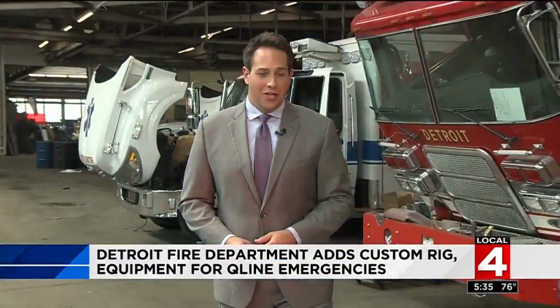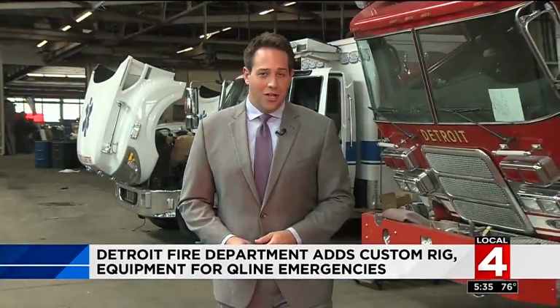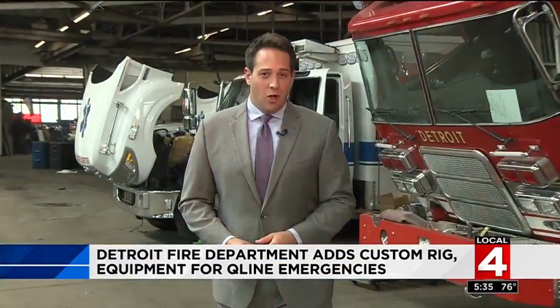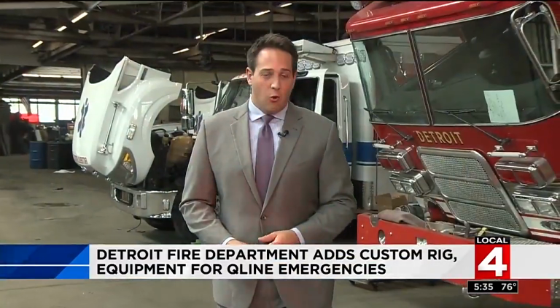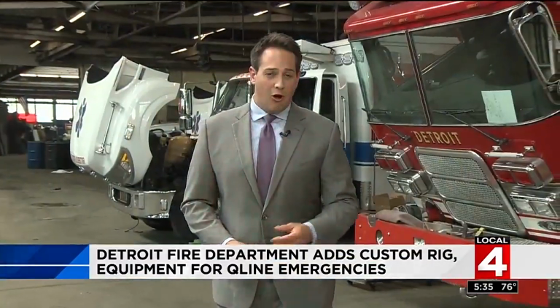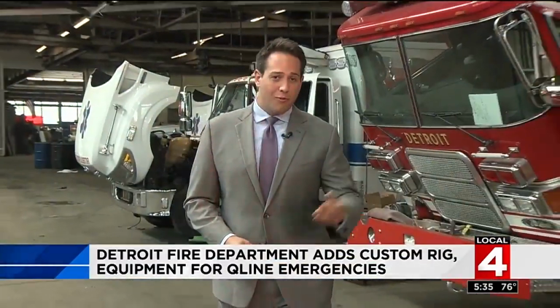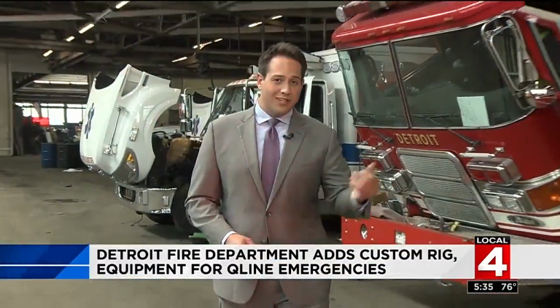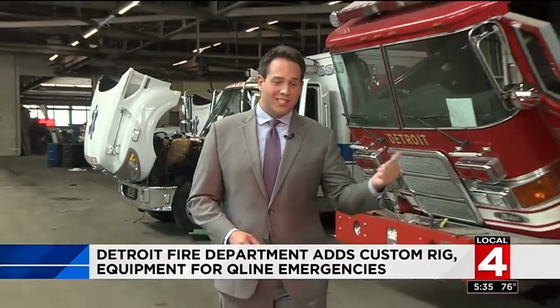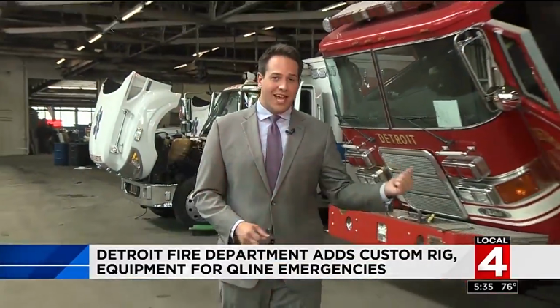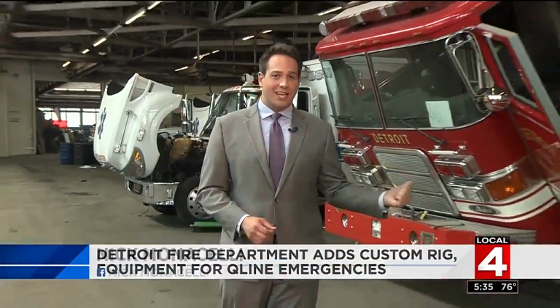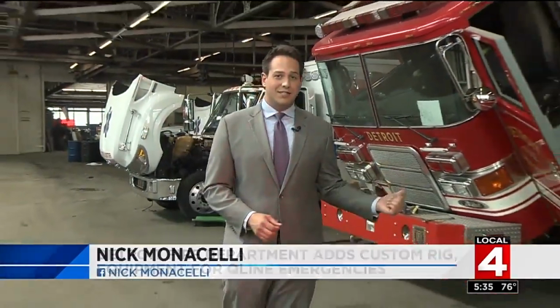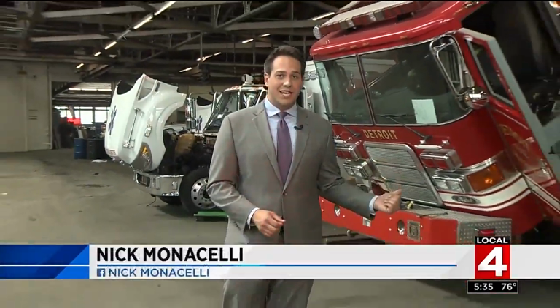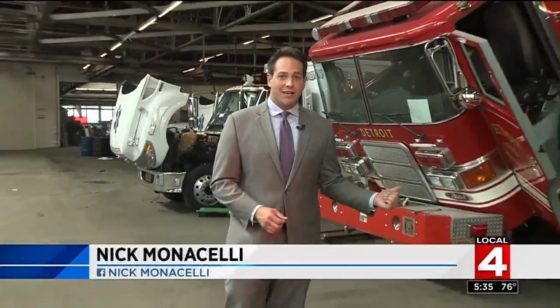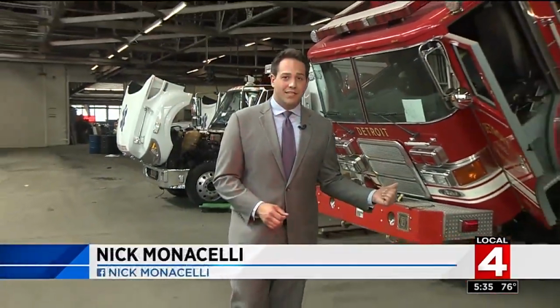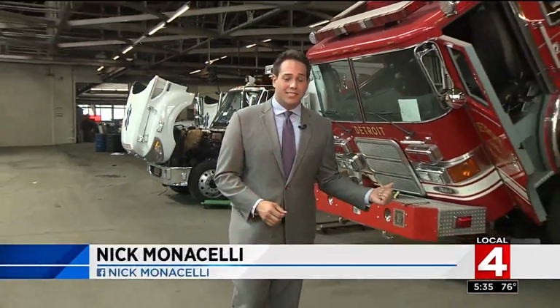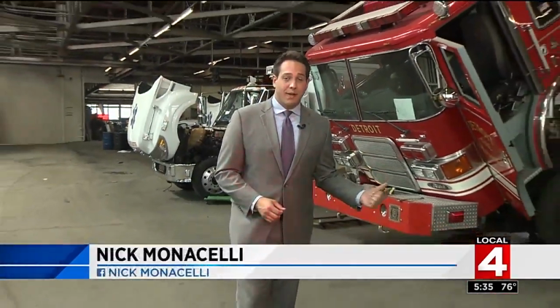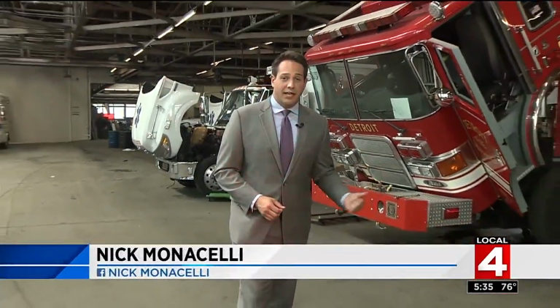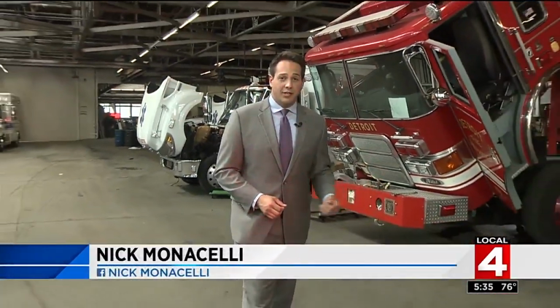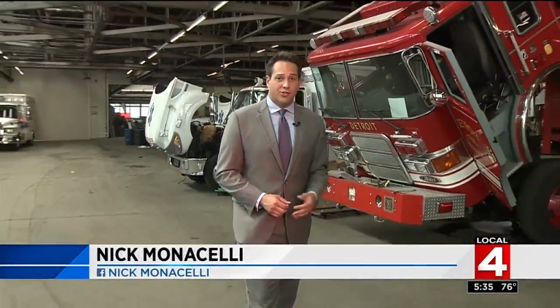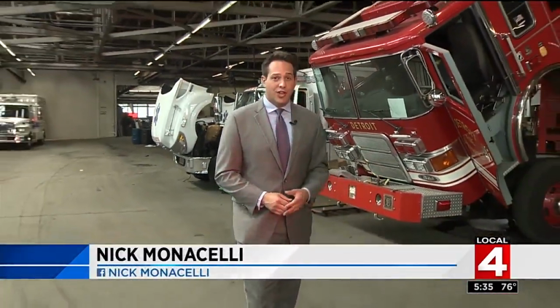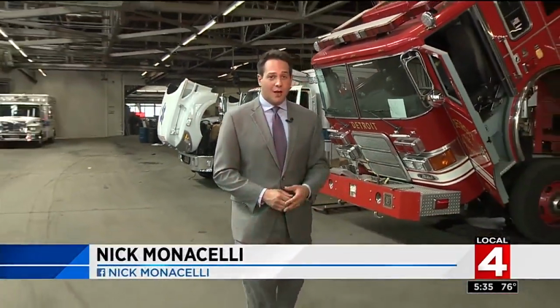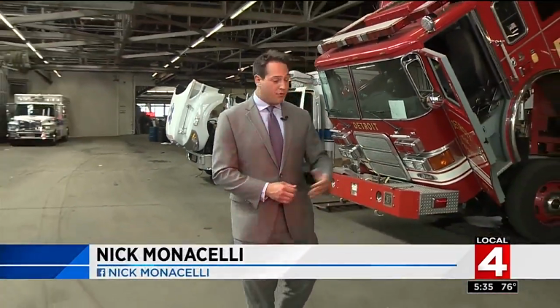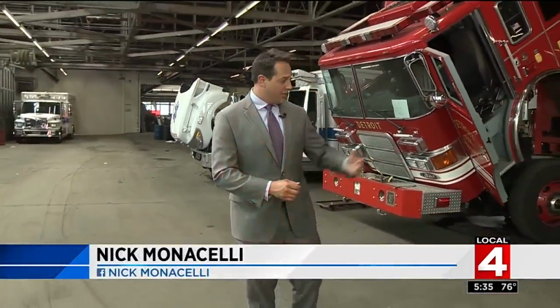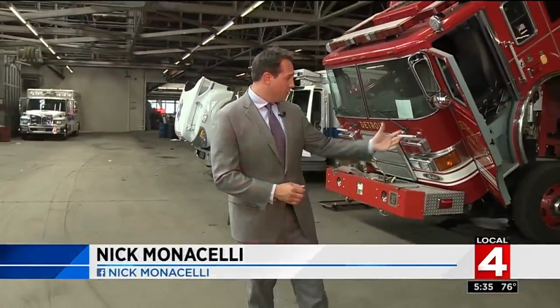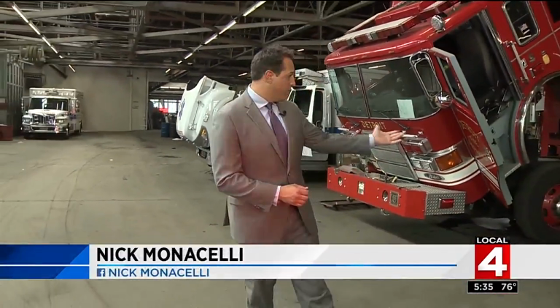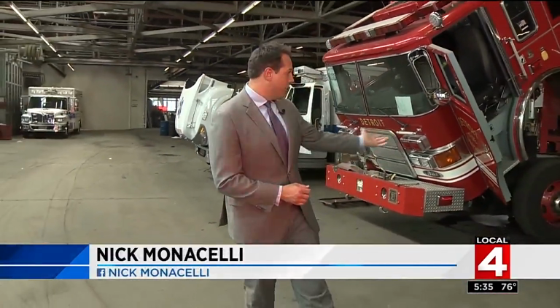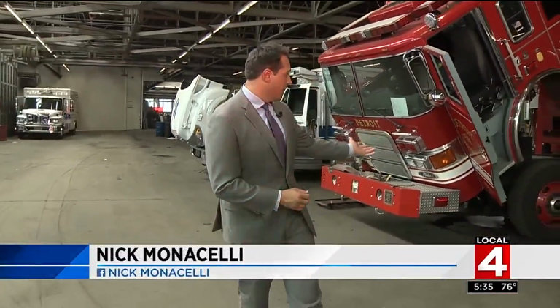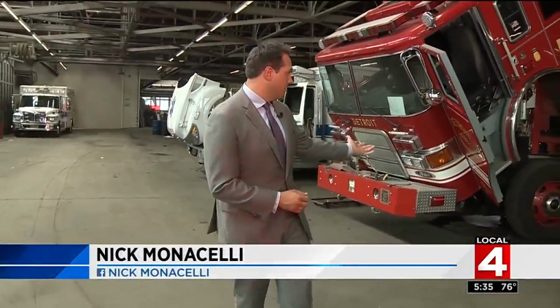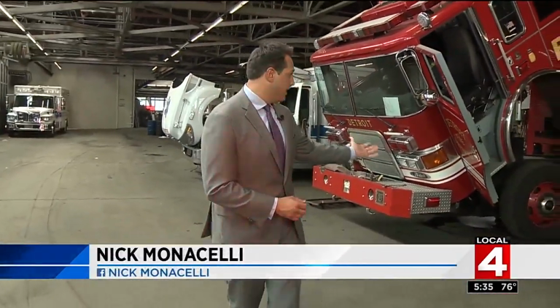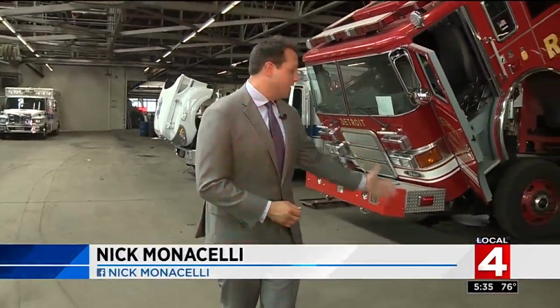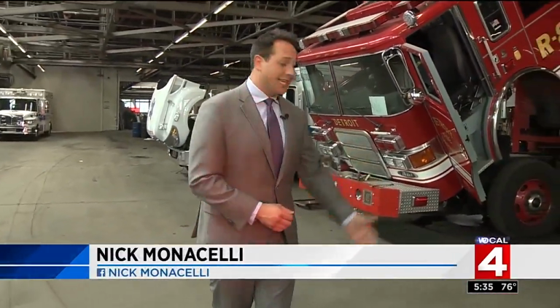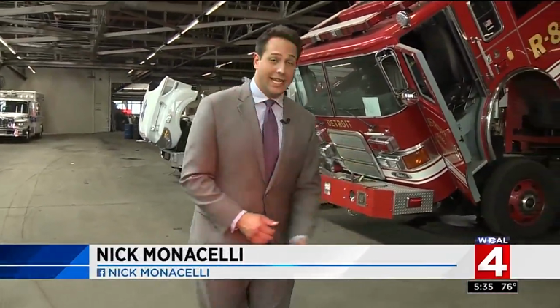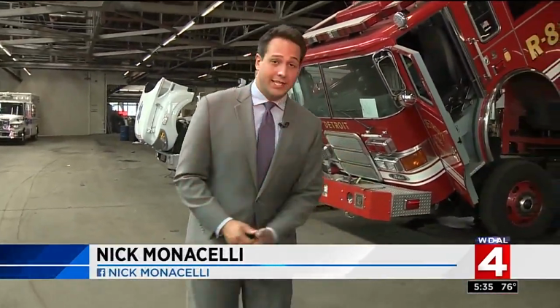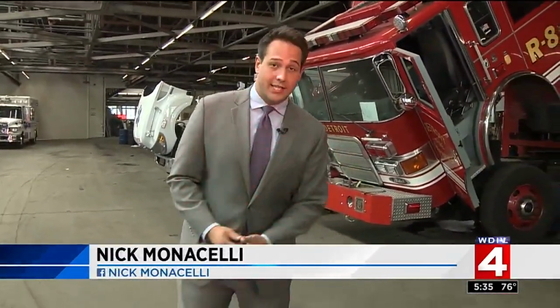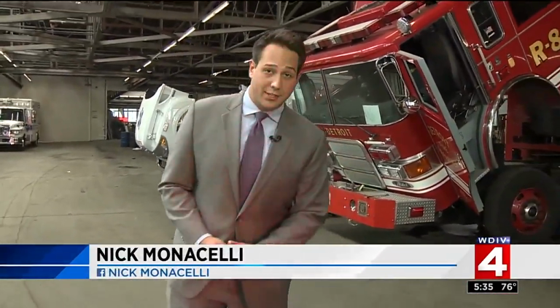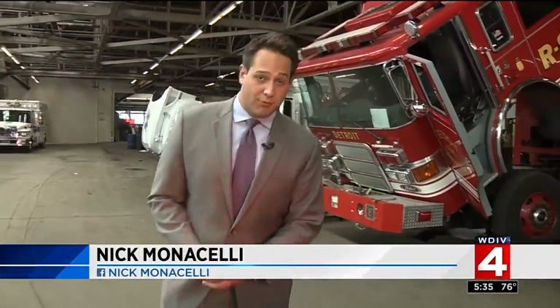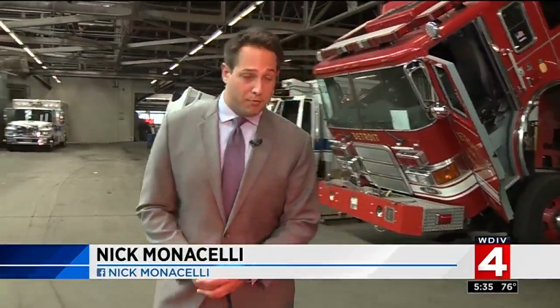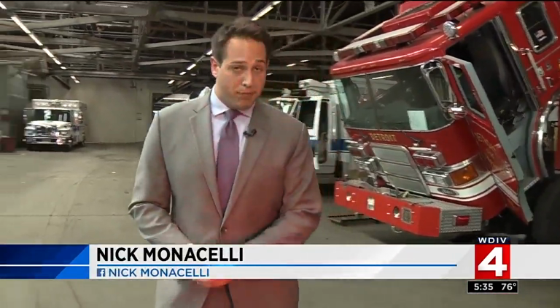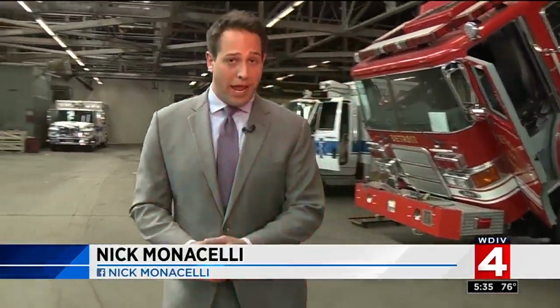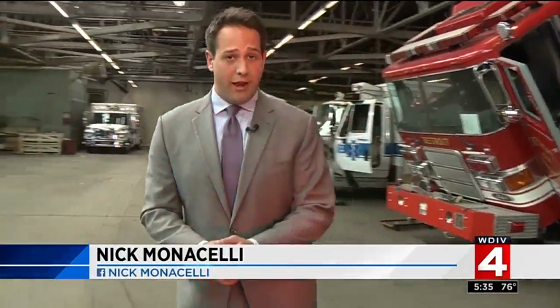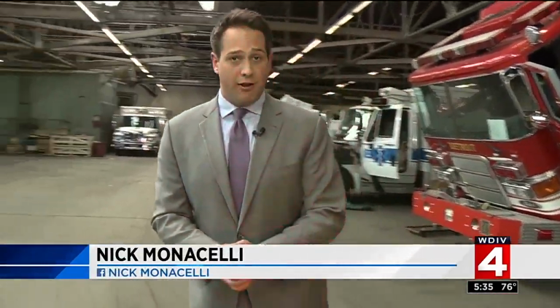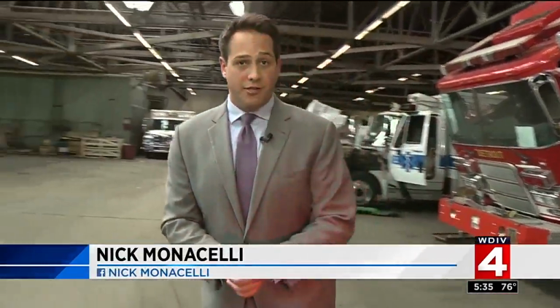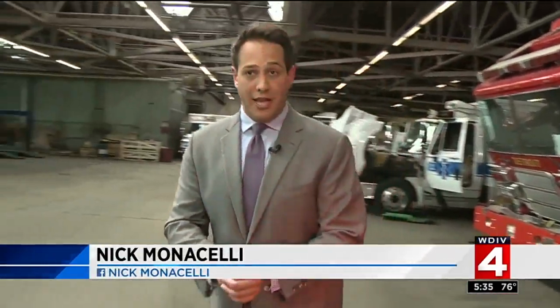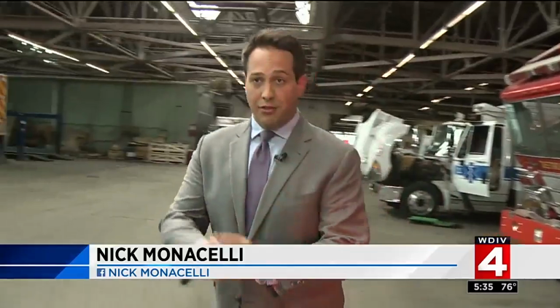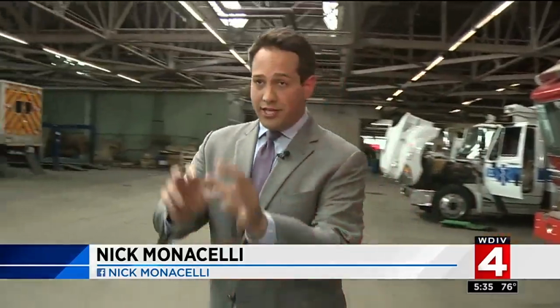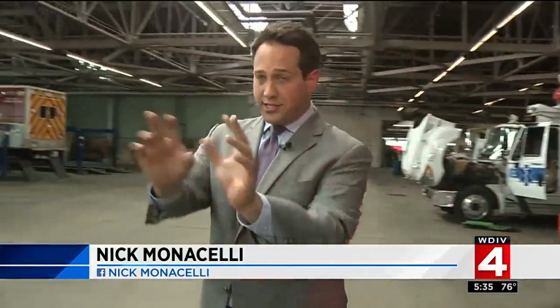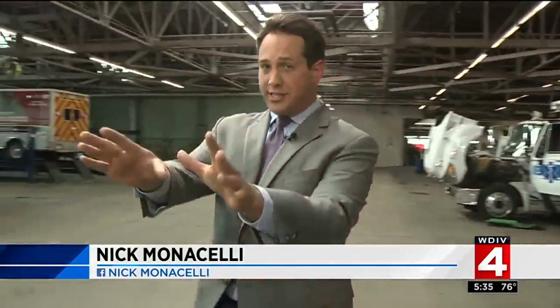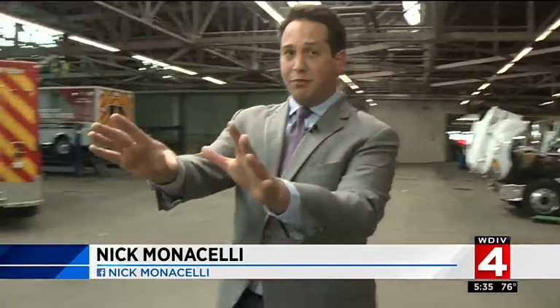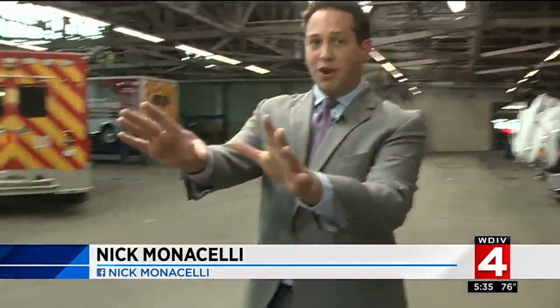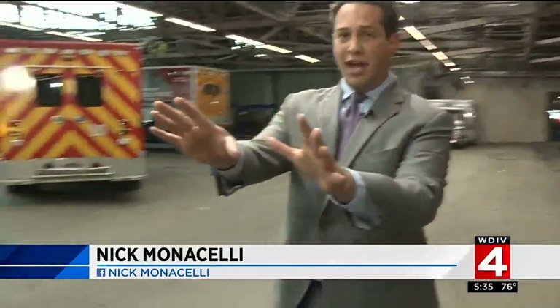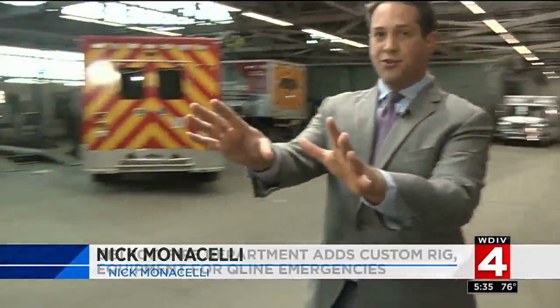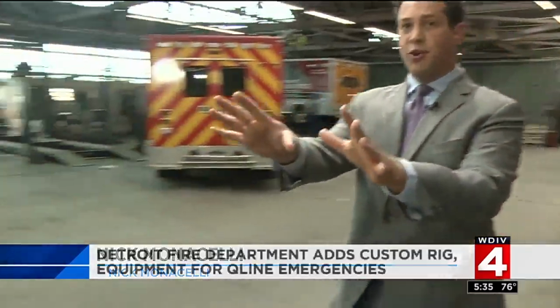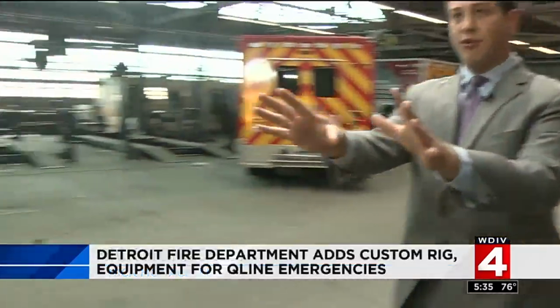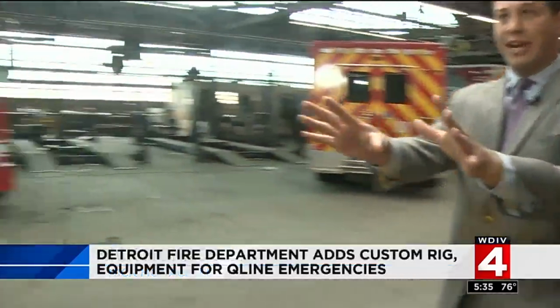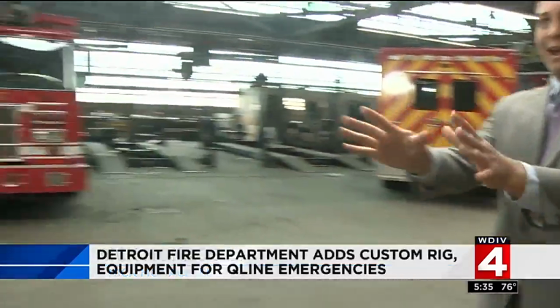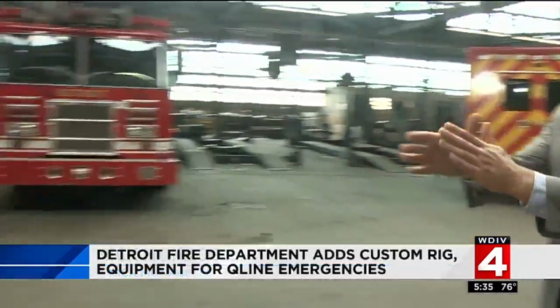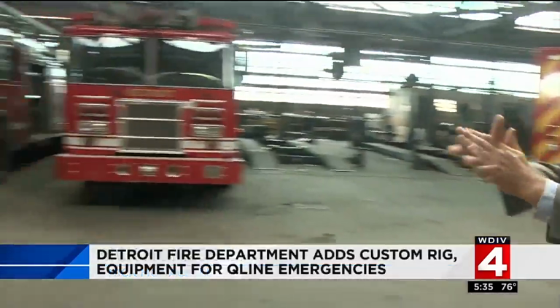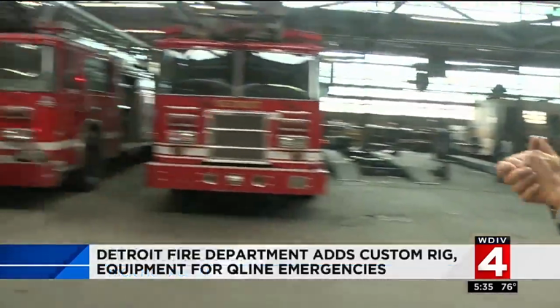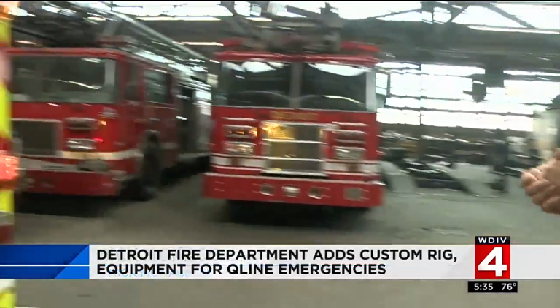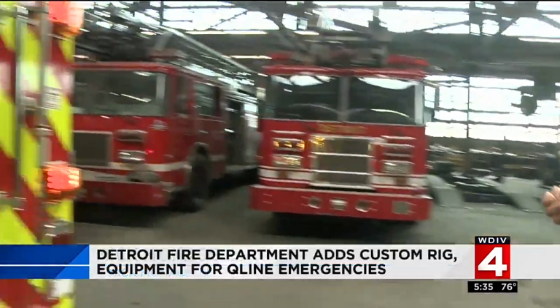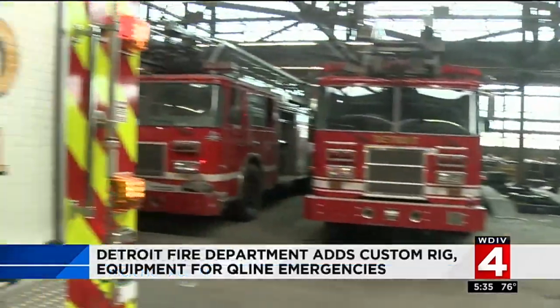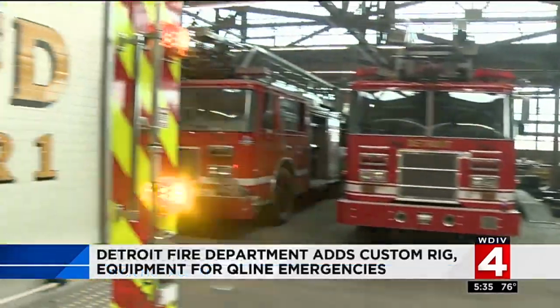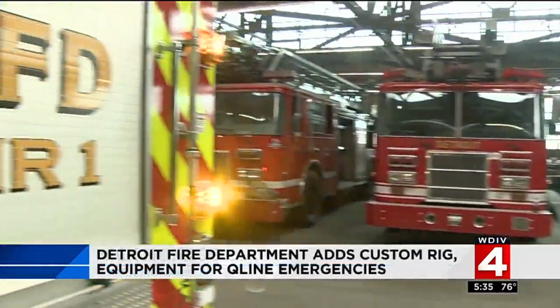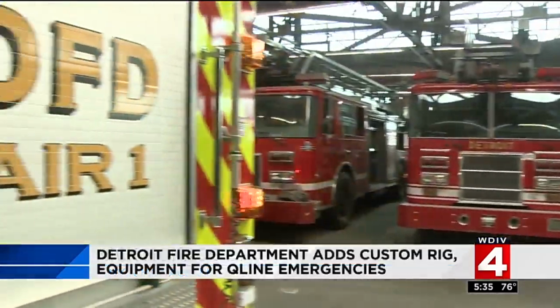Welcome inside DFD's maintenance shop, where they repair everything it needs. This is their pride and joy right now — DFD Air One.